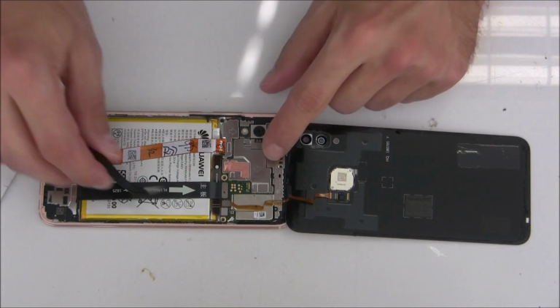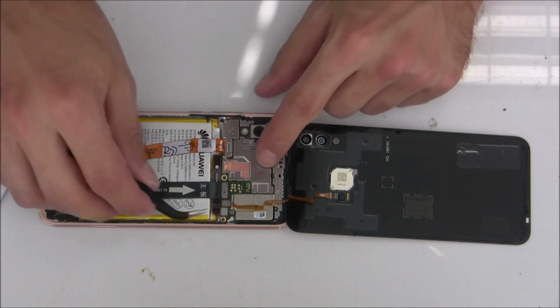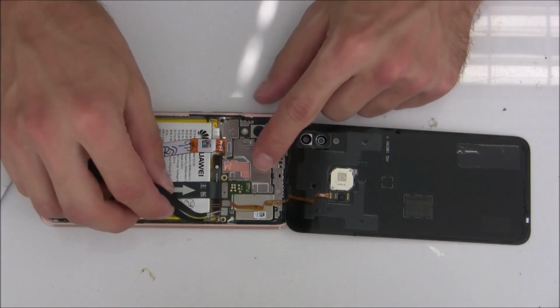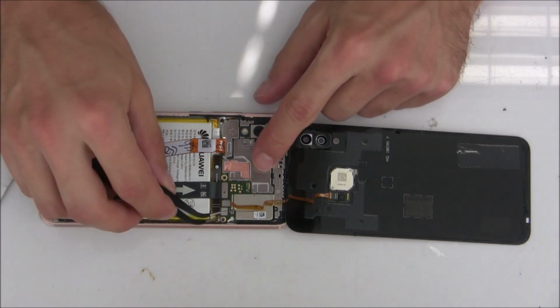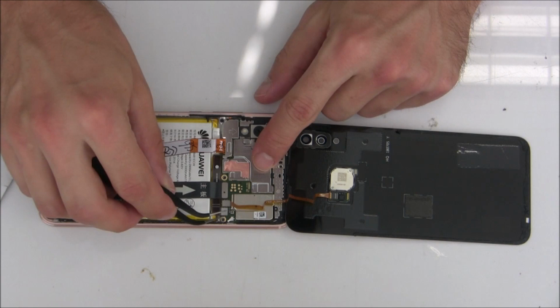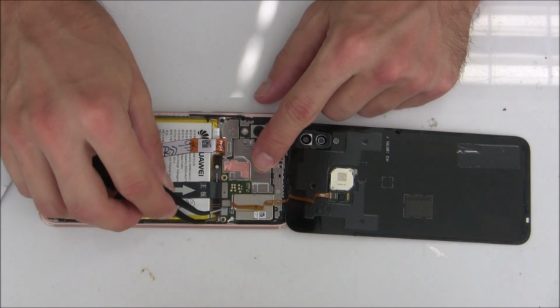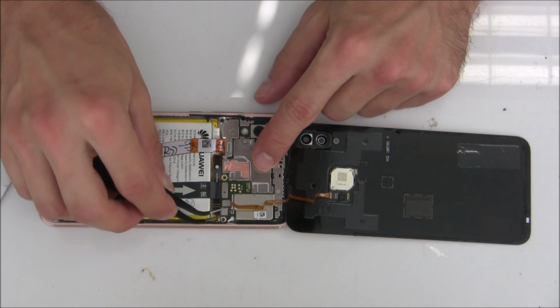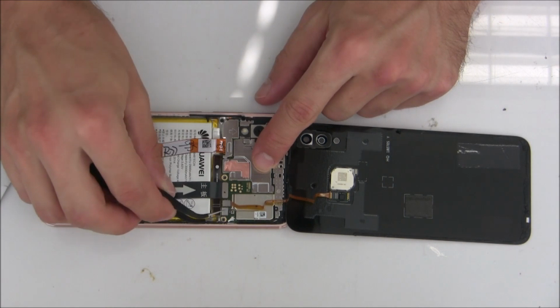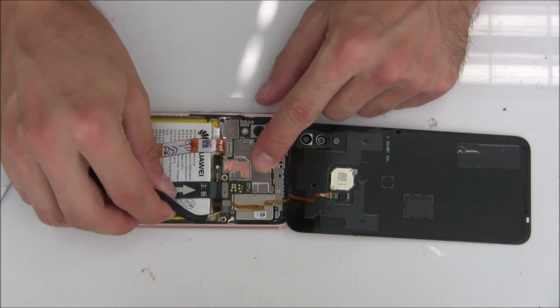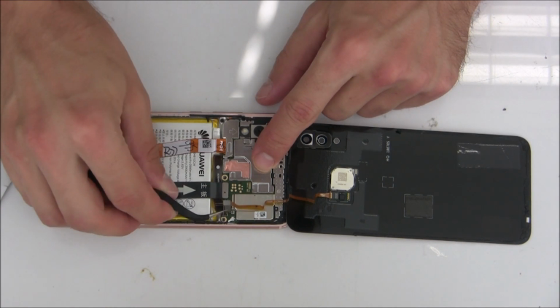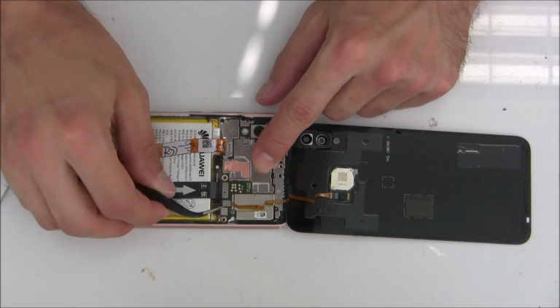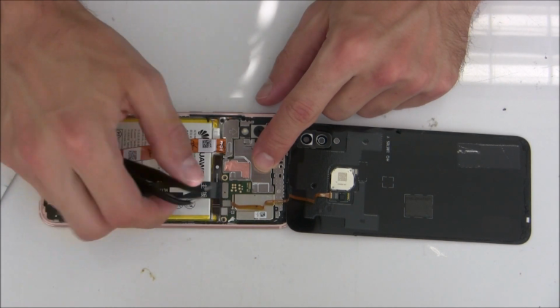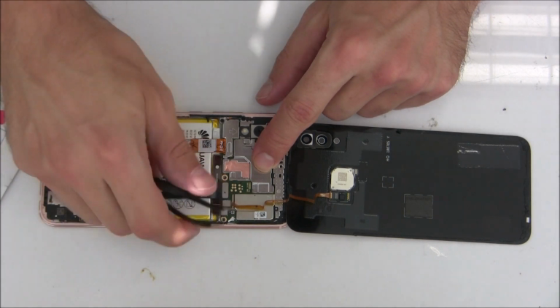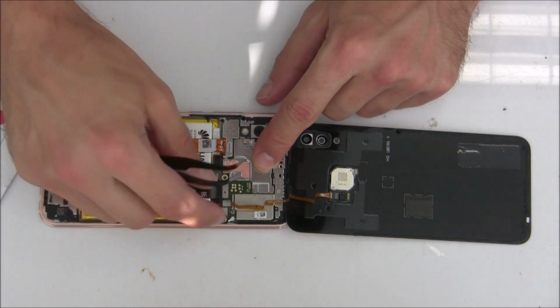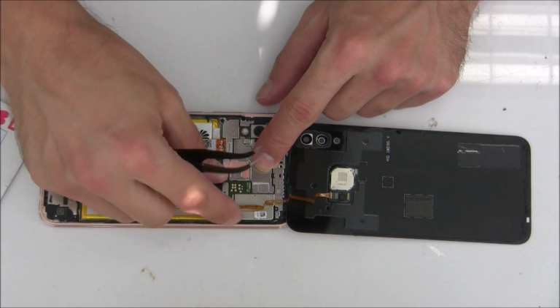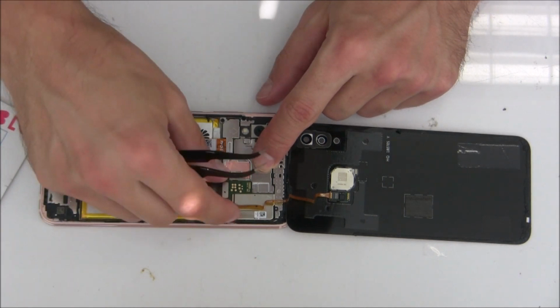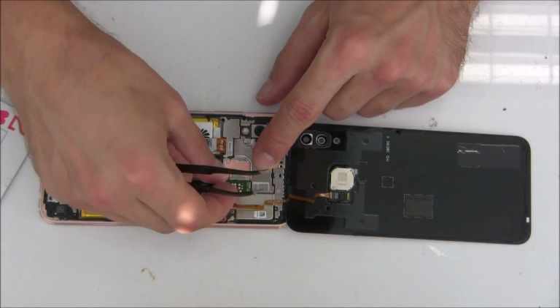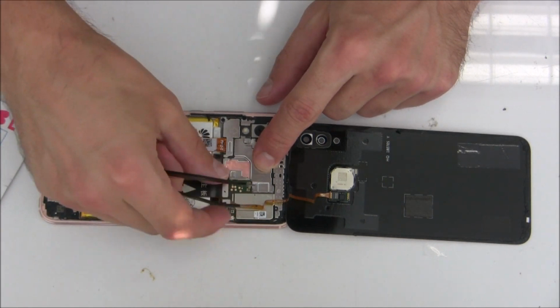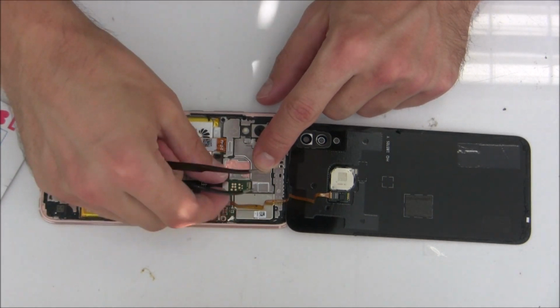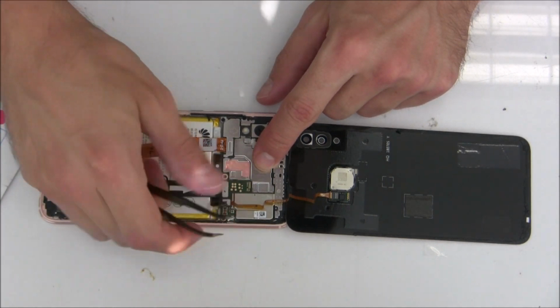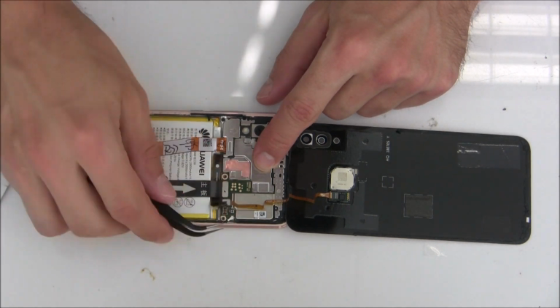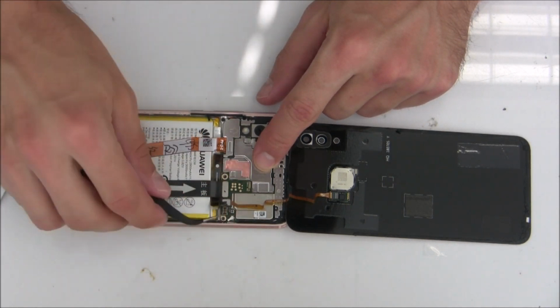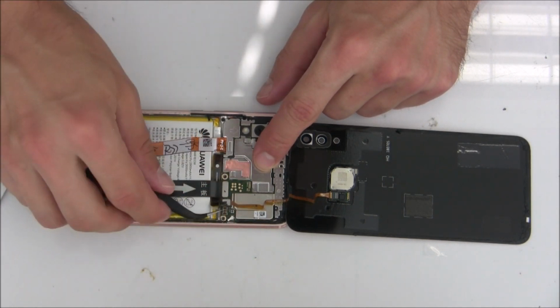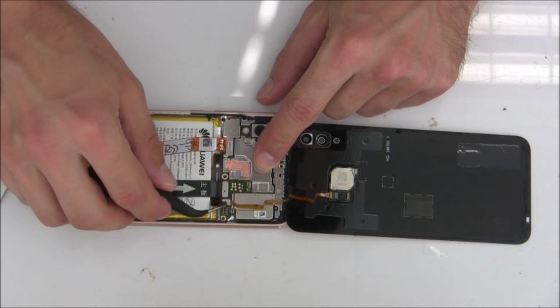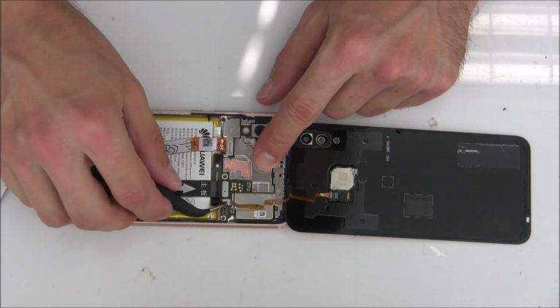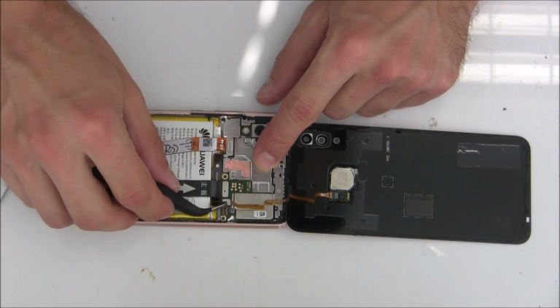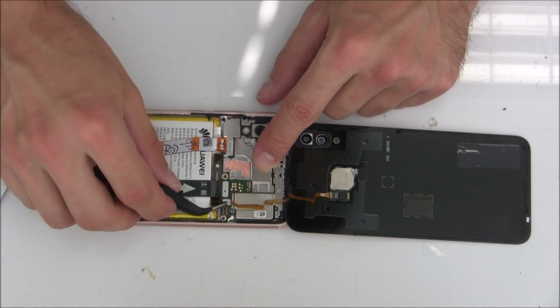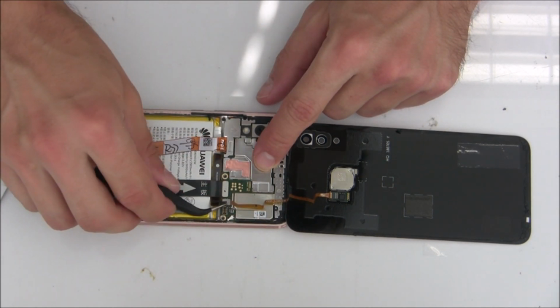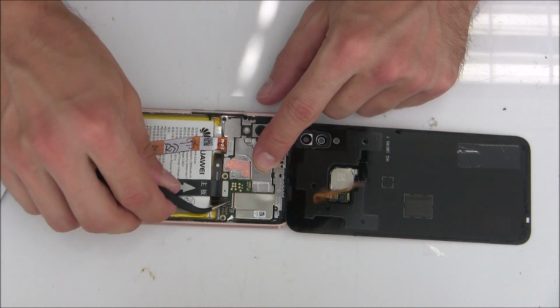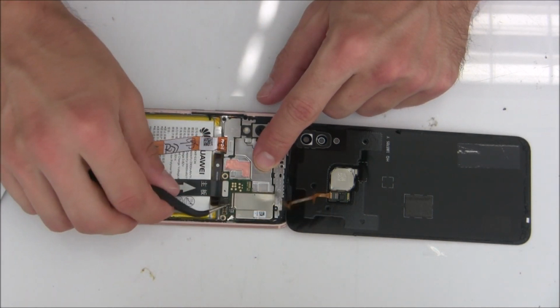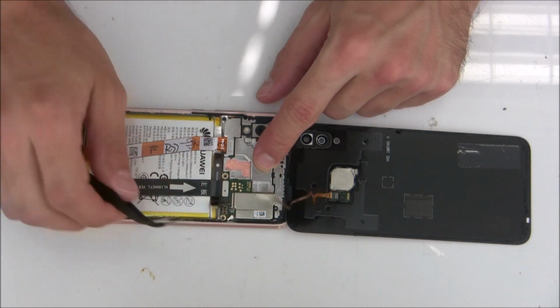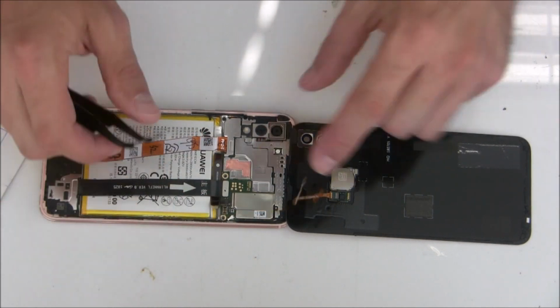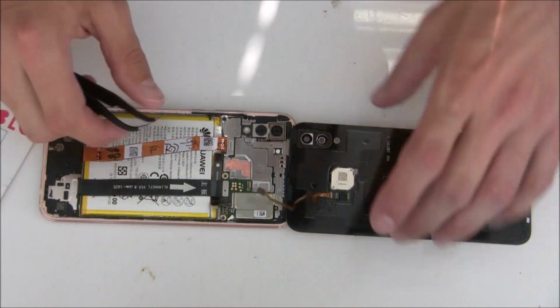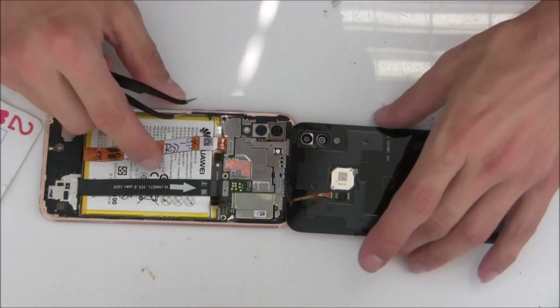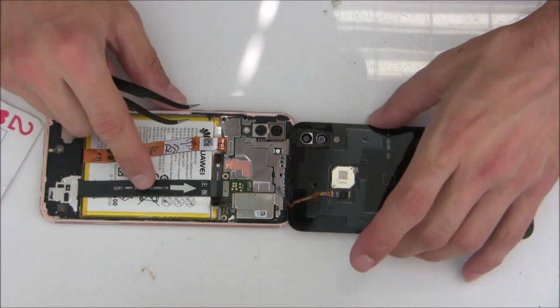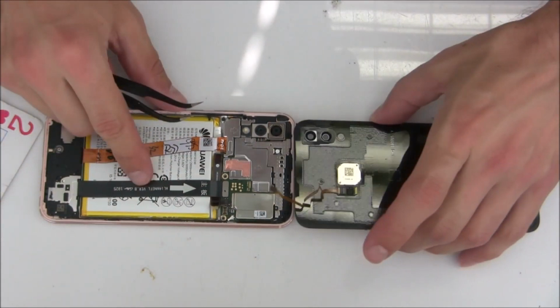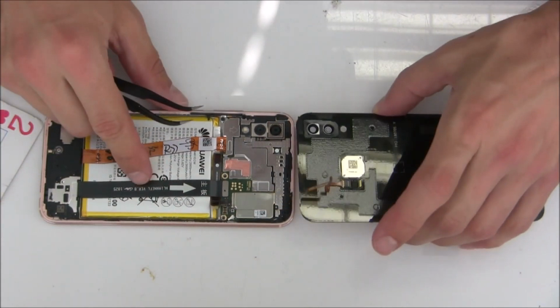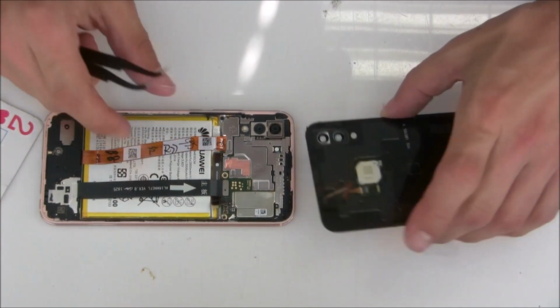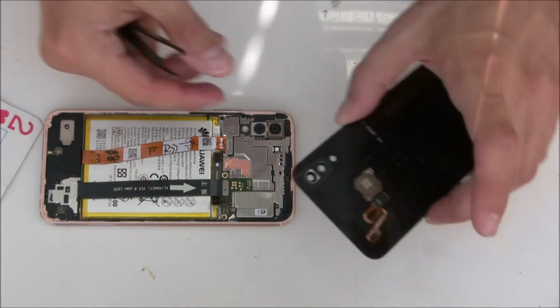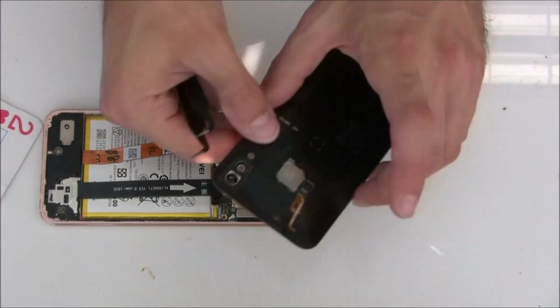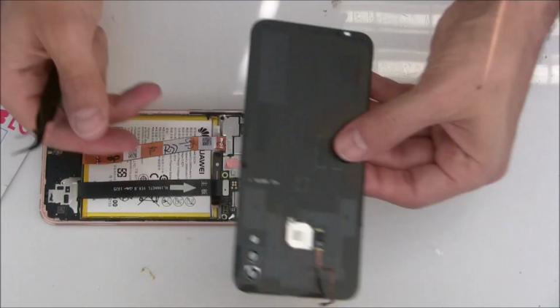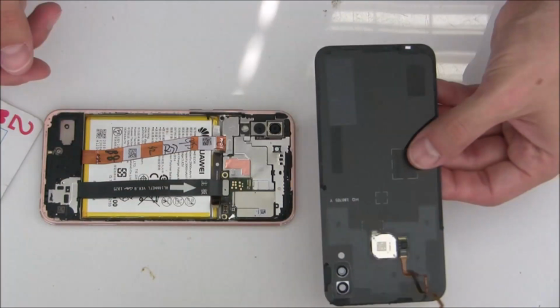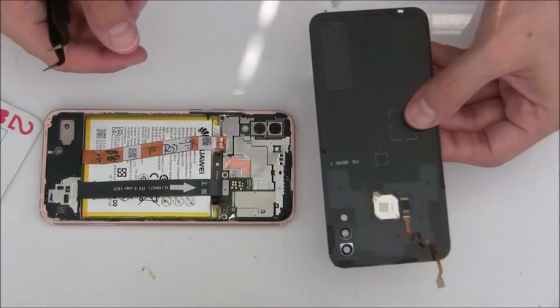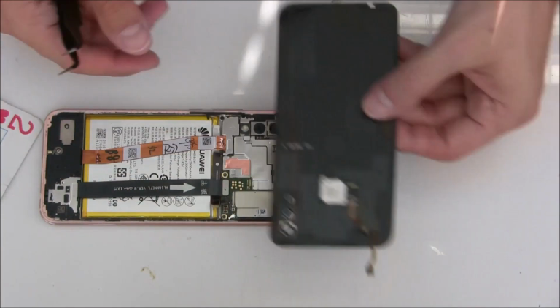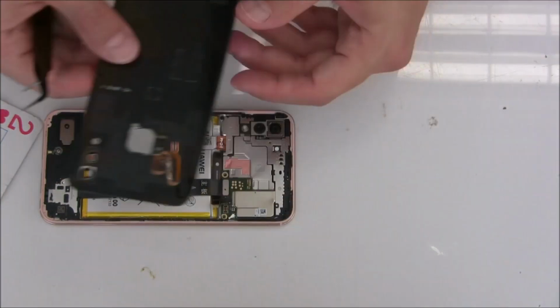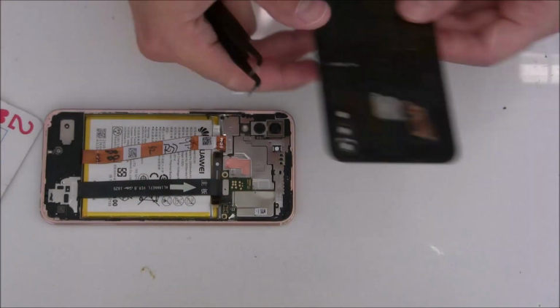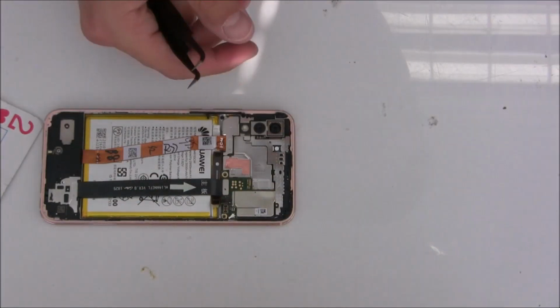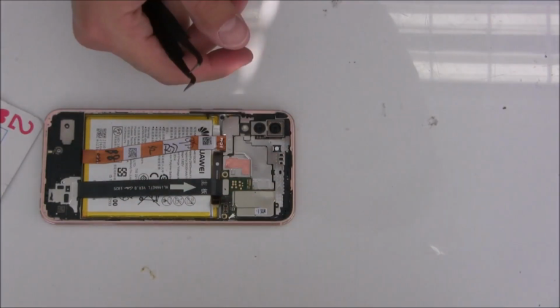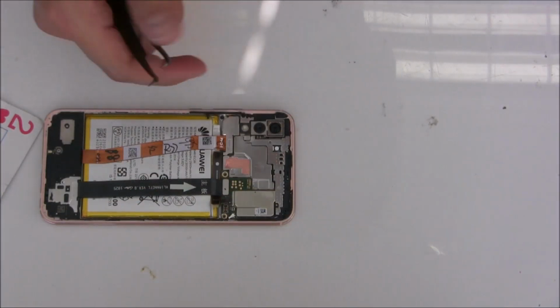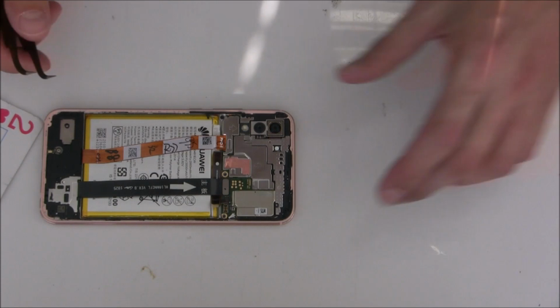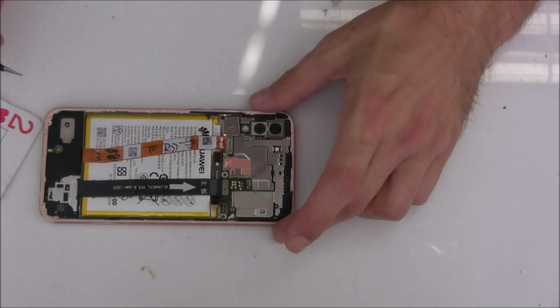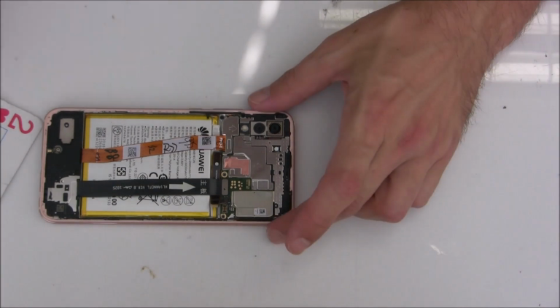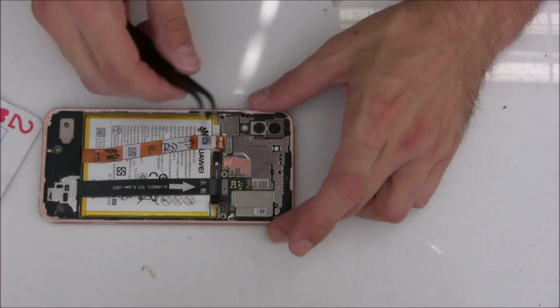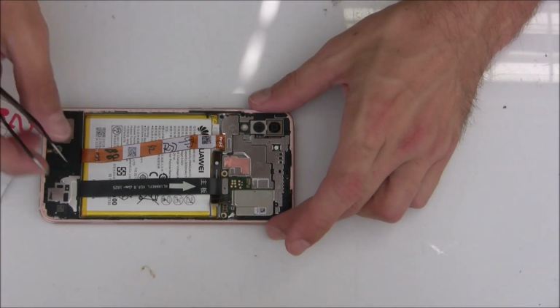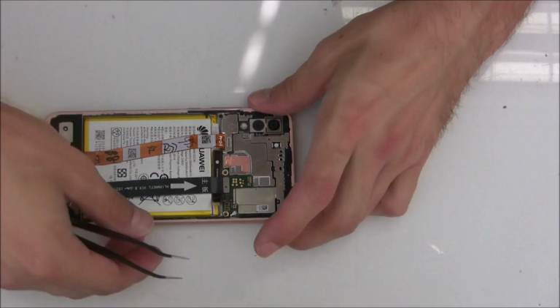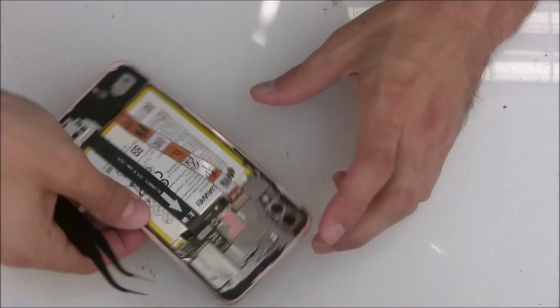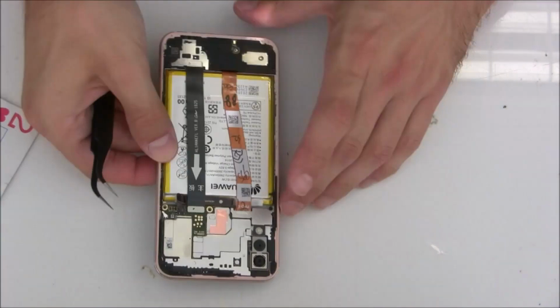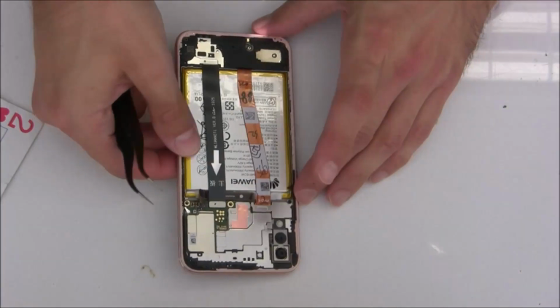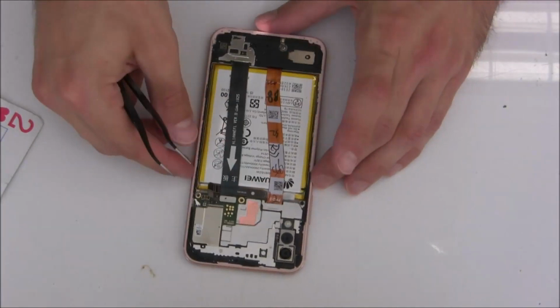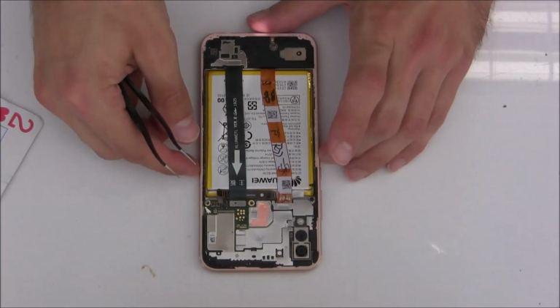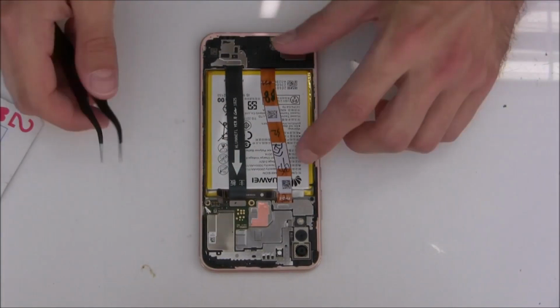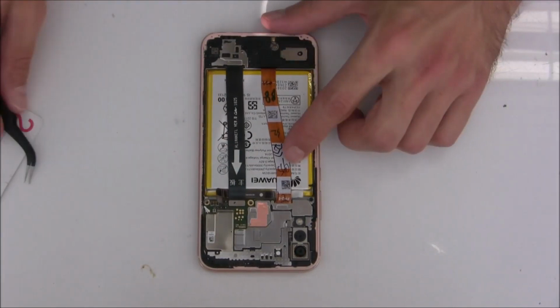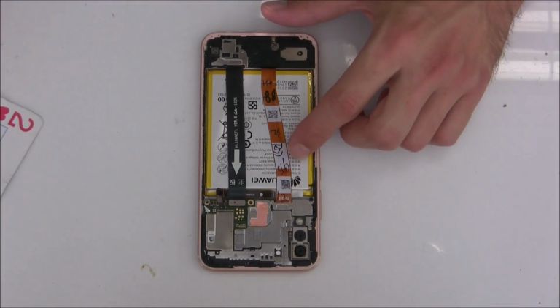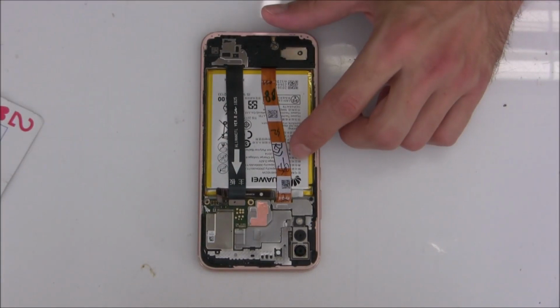First disconnect the battery, and then the fingerprint reader. There we go! The back plate is removed.